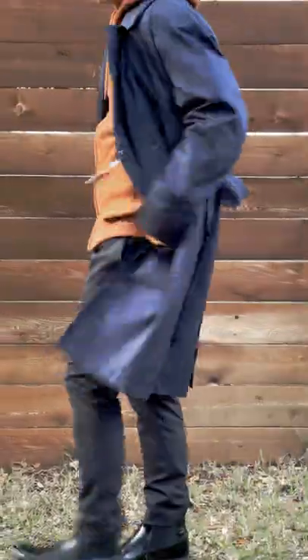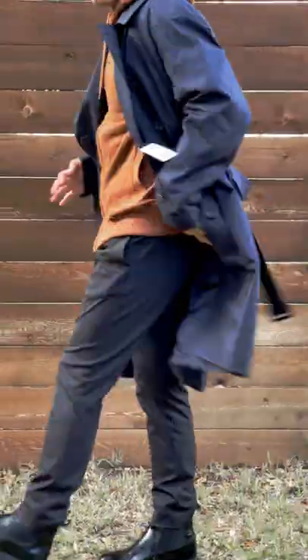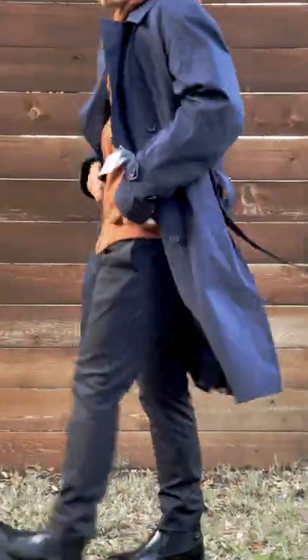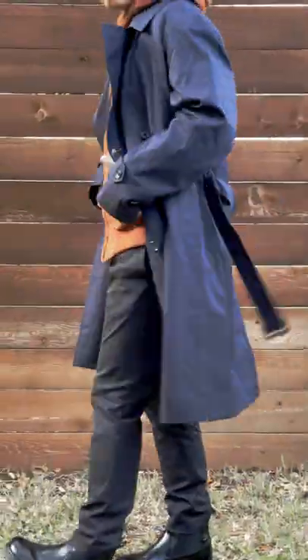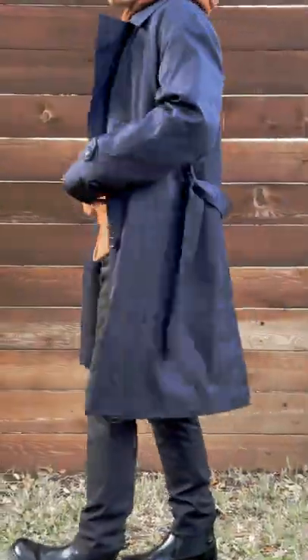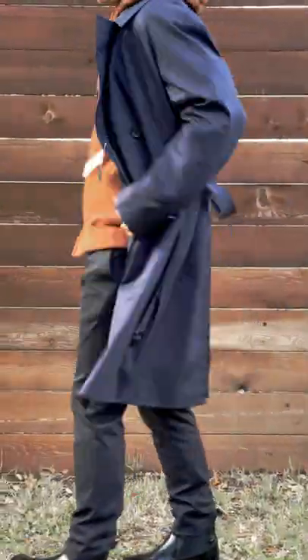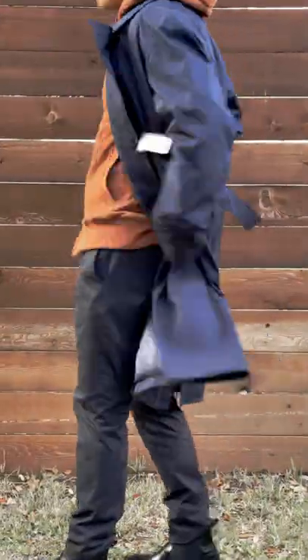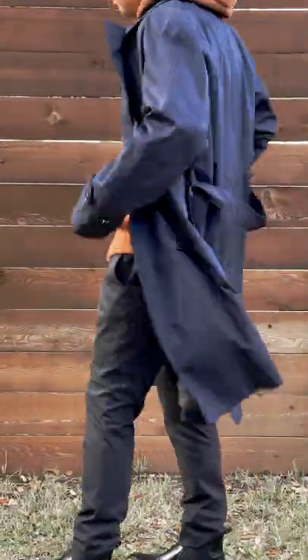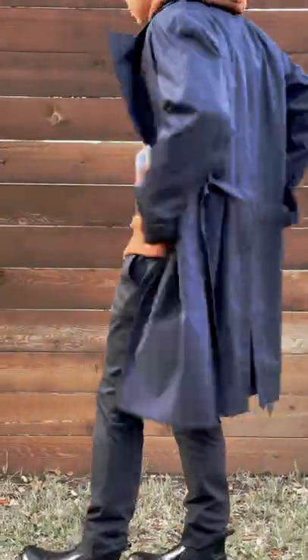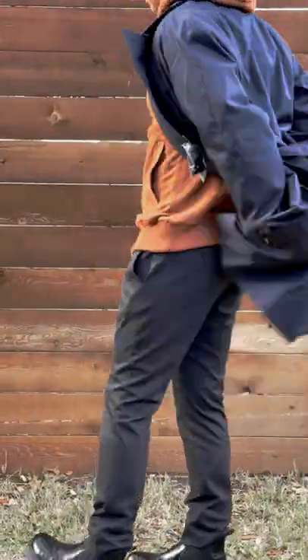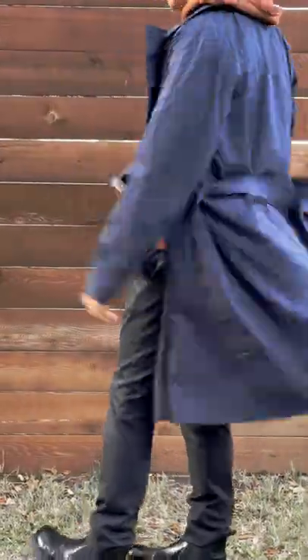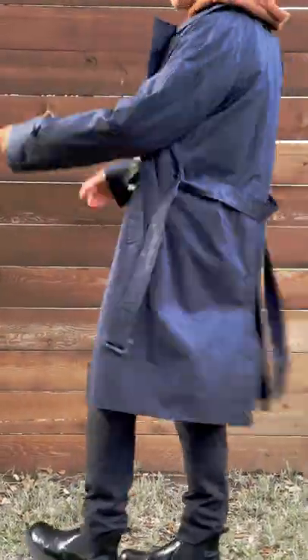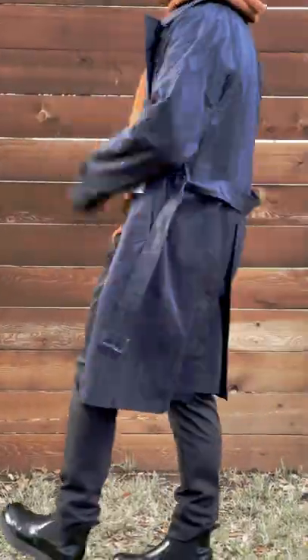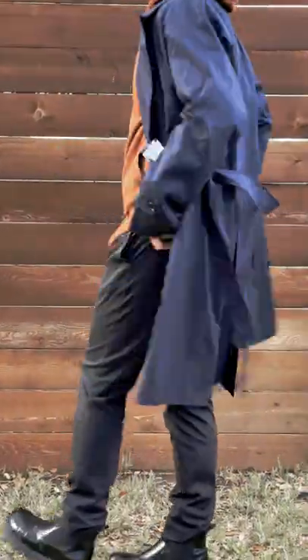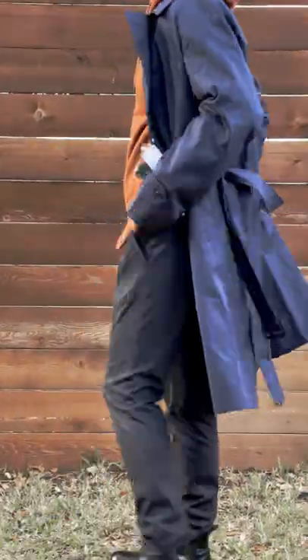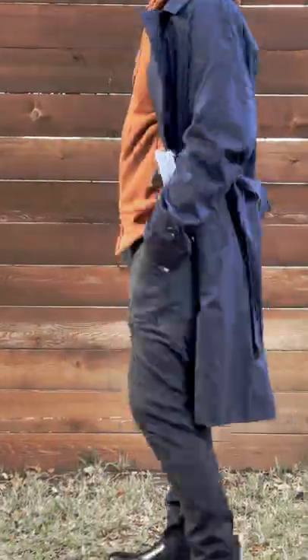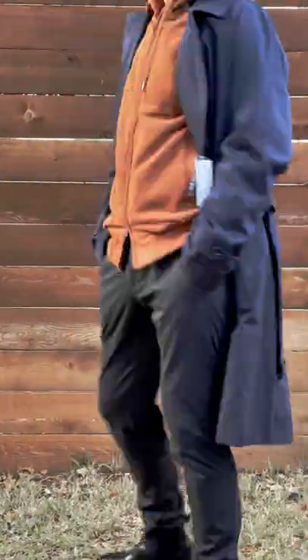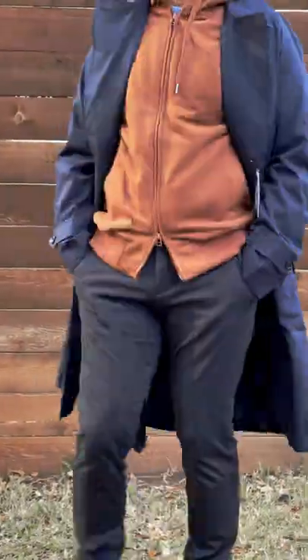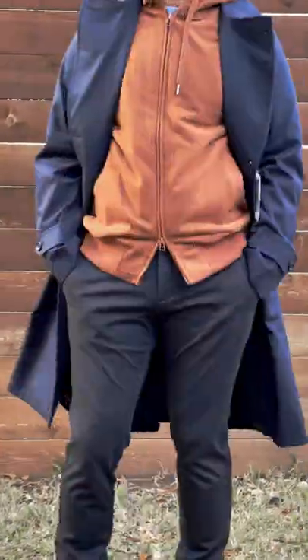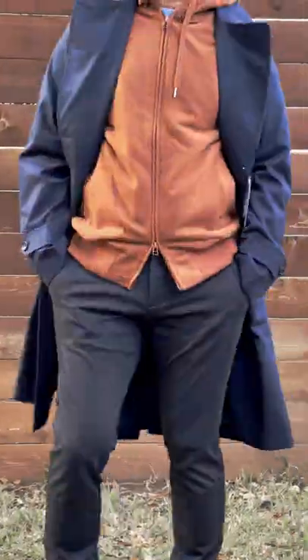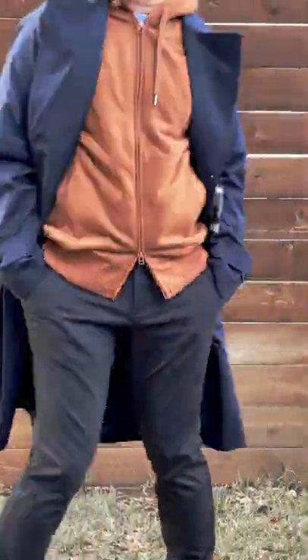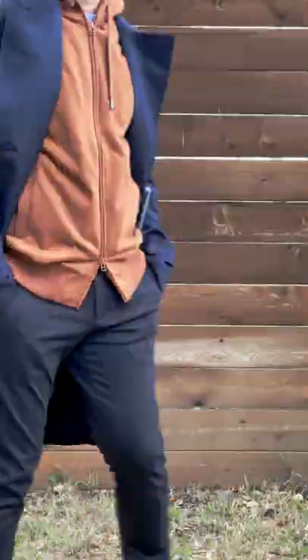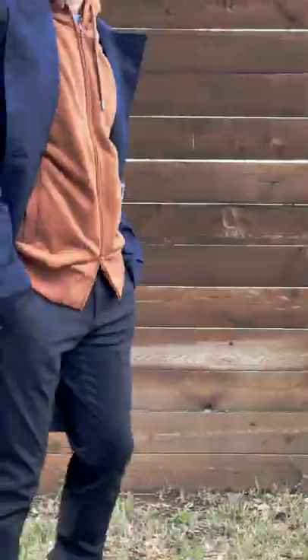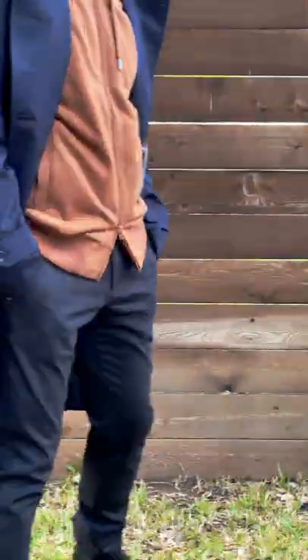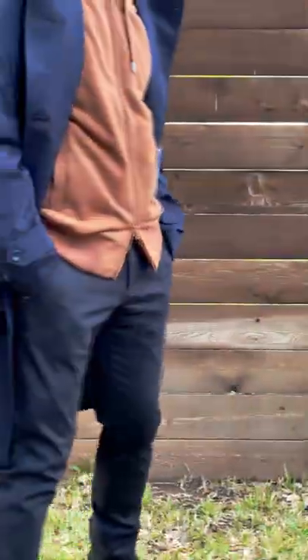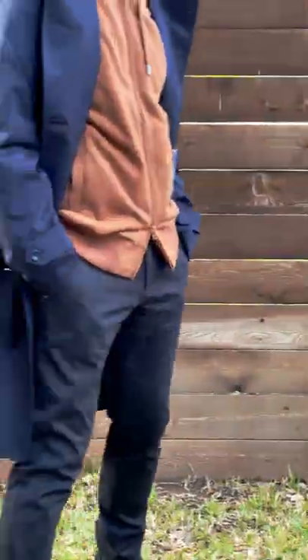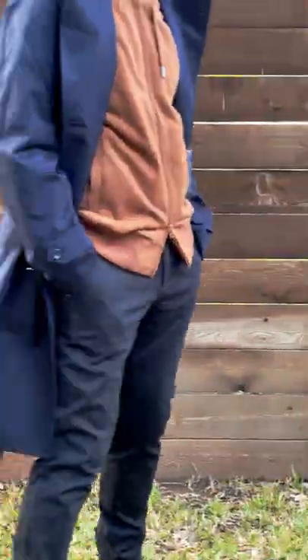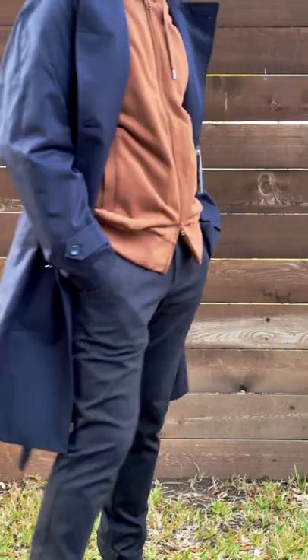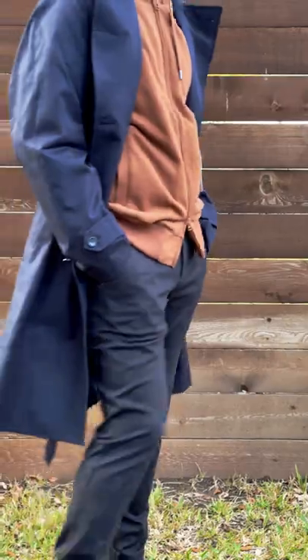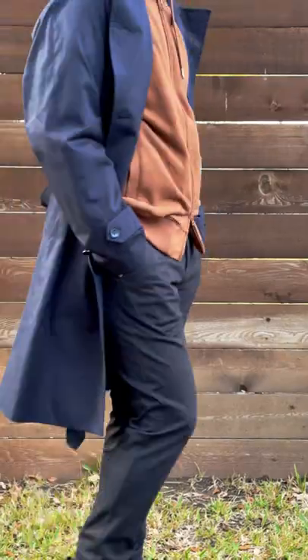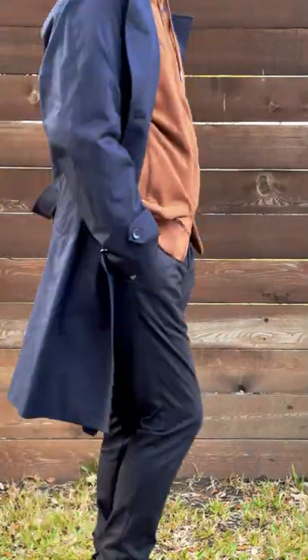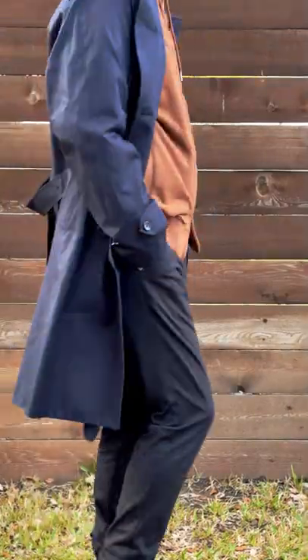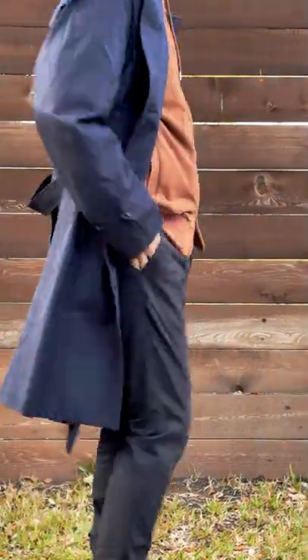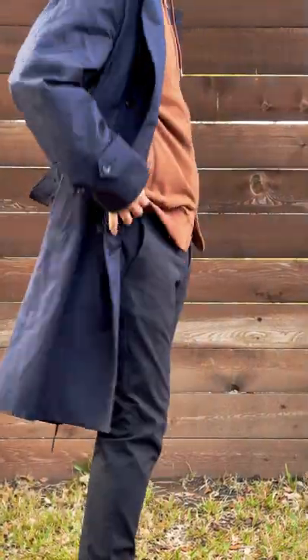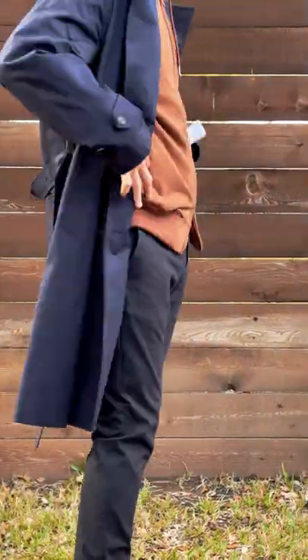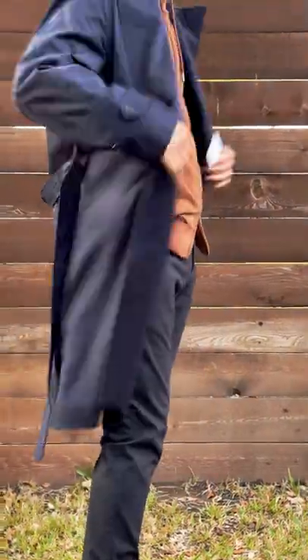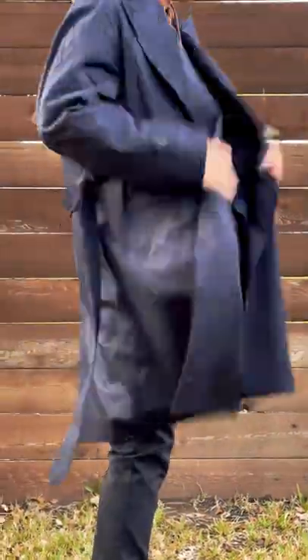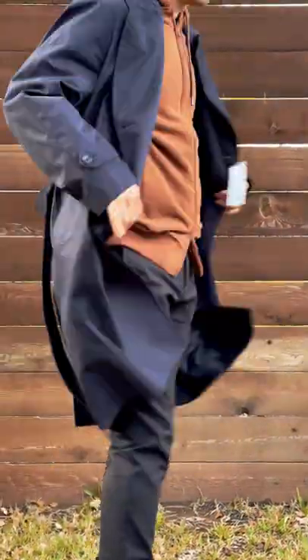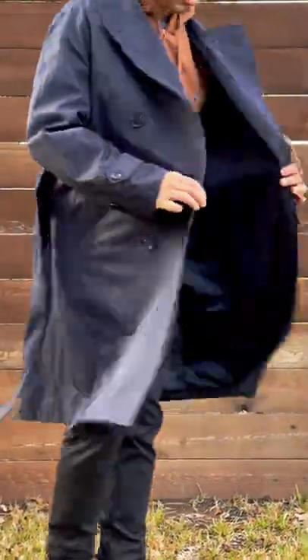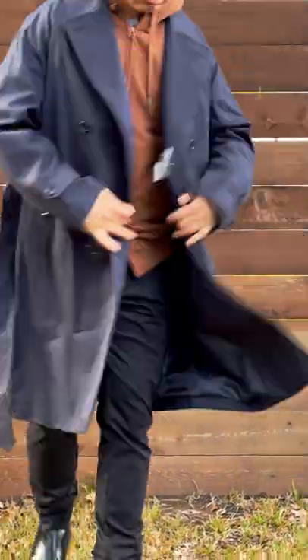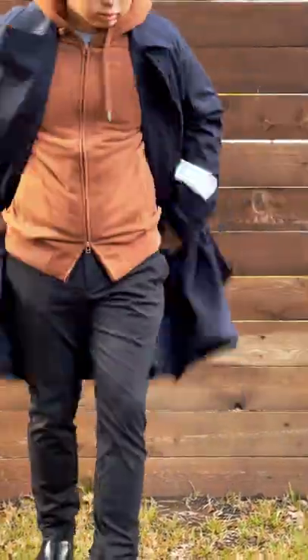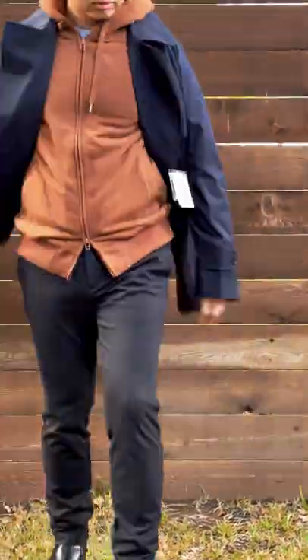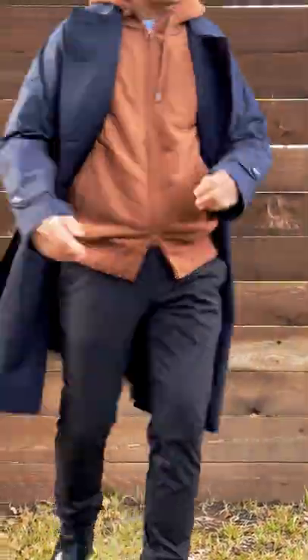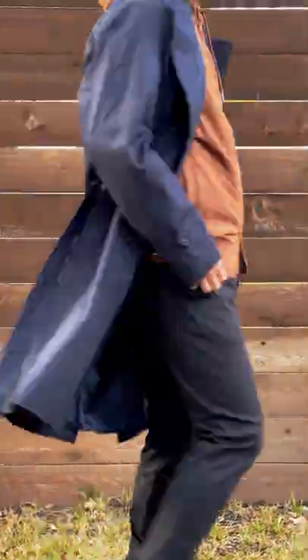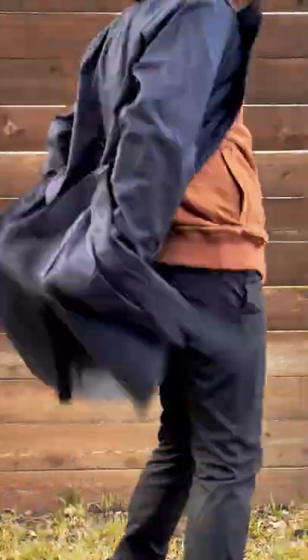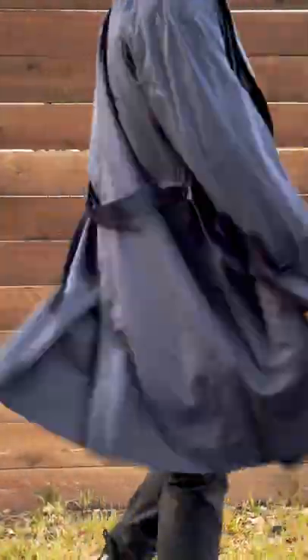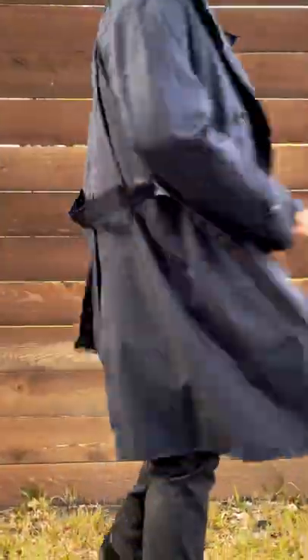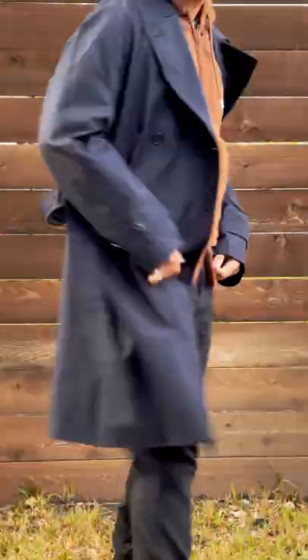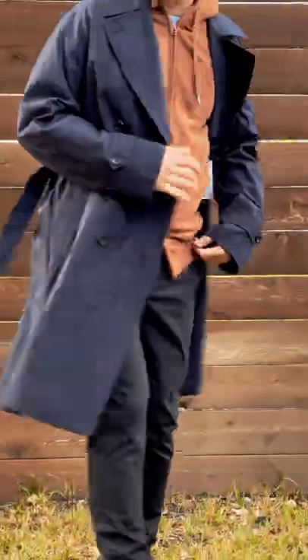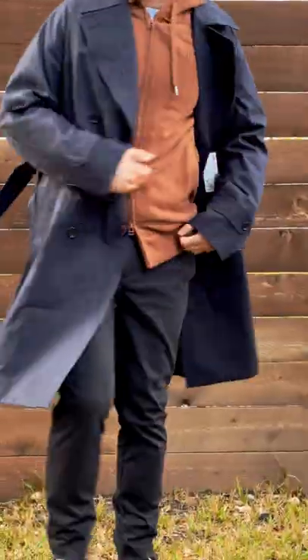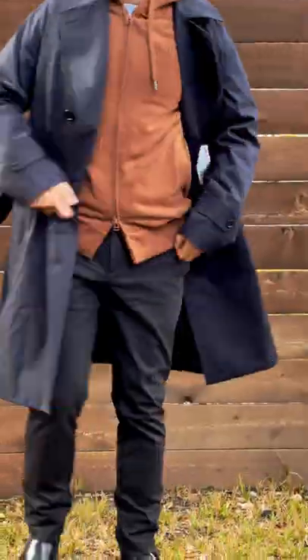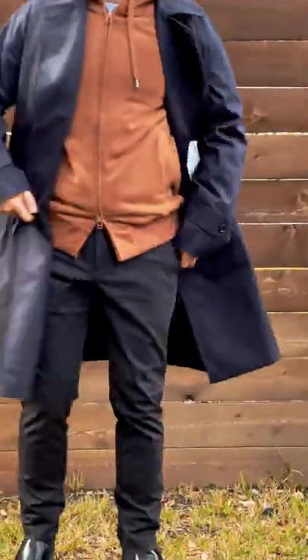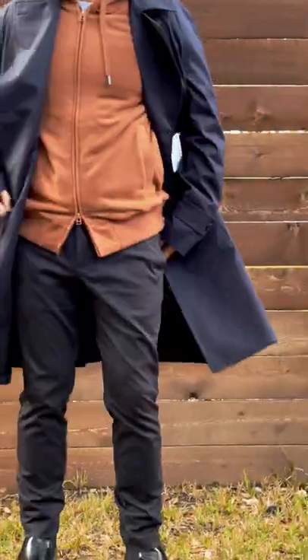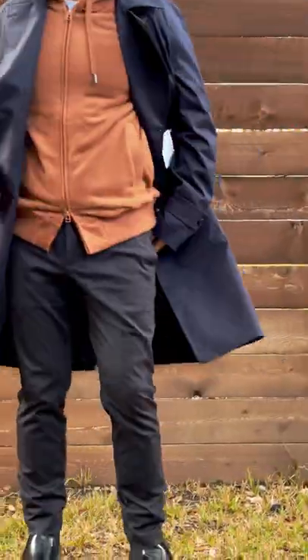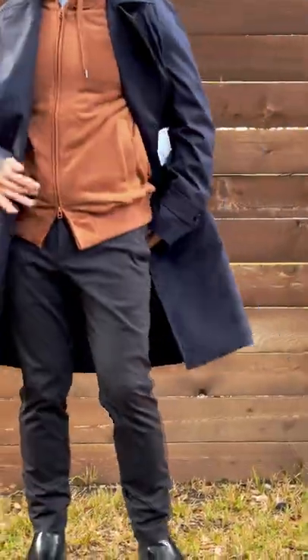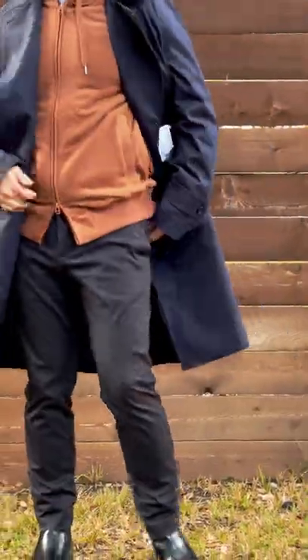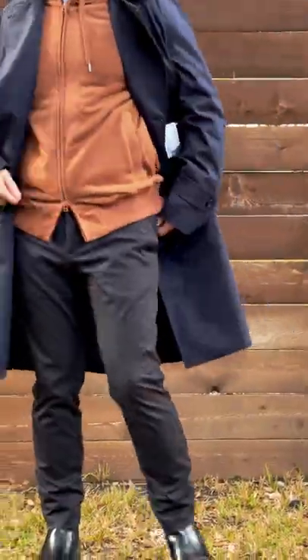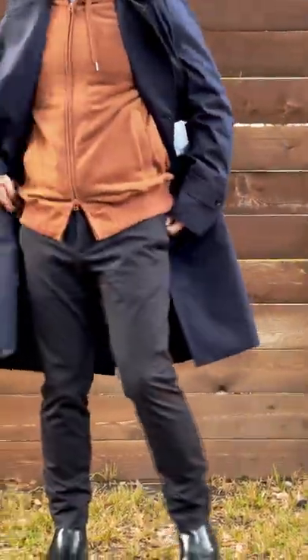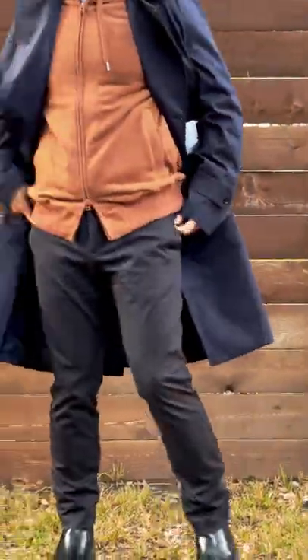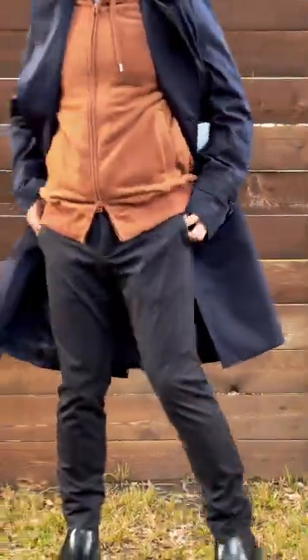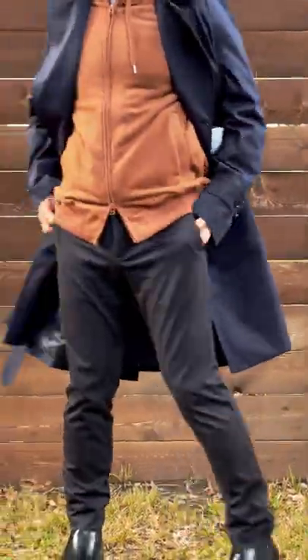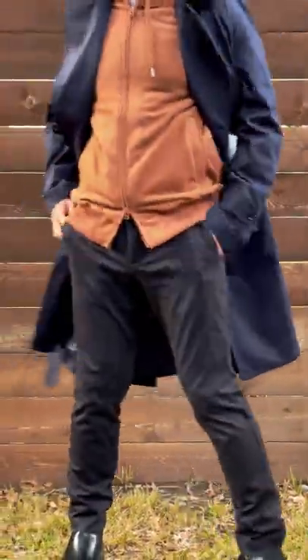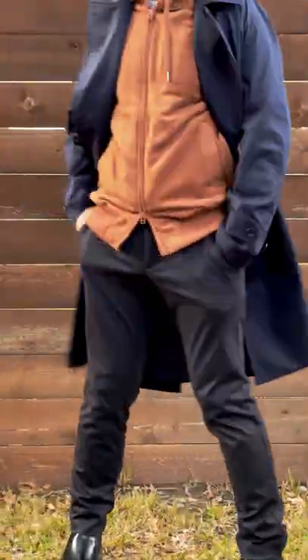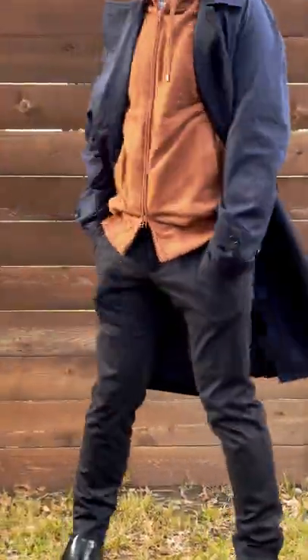I love how it flows and I can't wait to style it with other outfits I have. Thanks for watching.